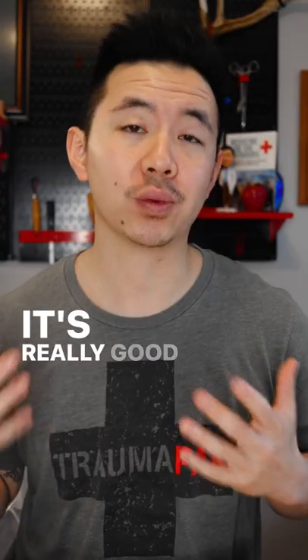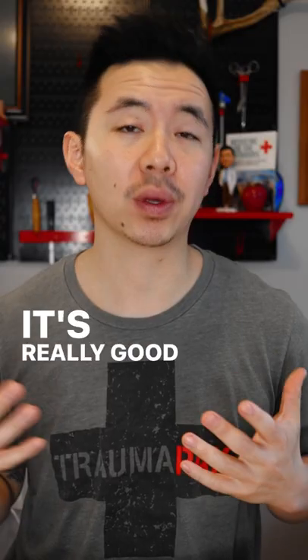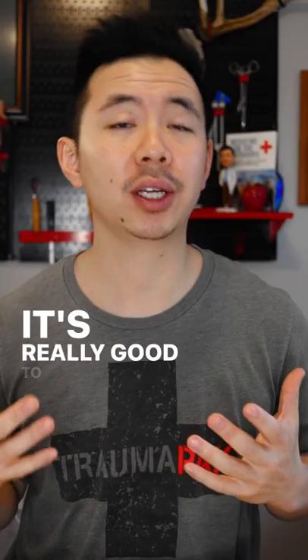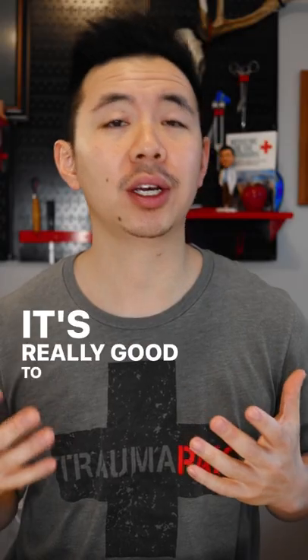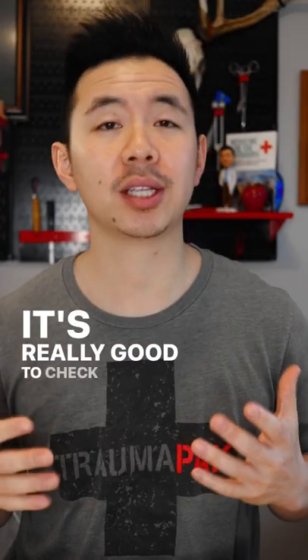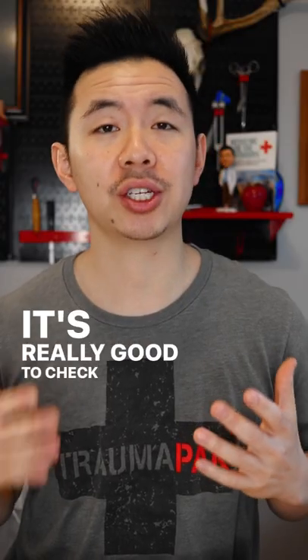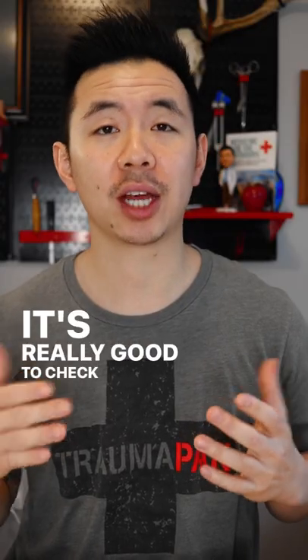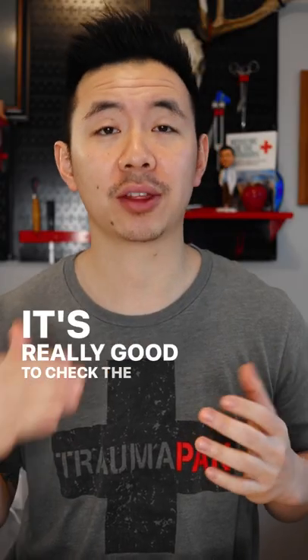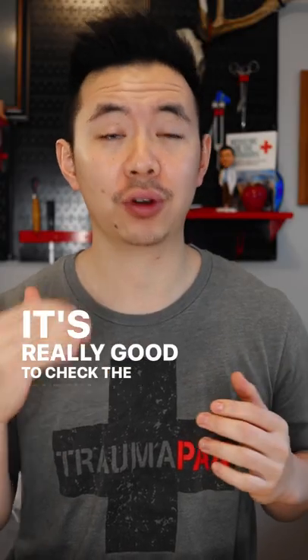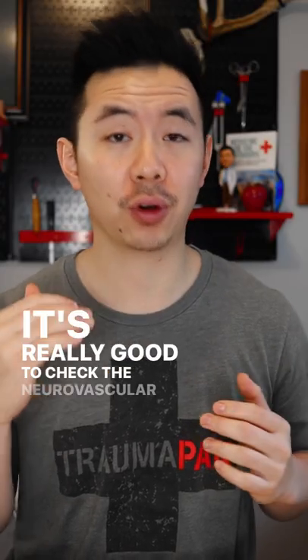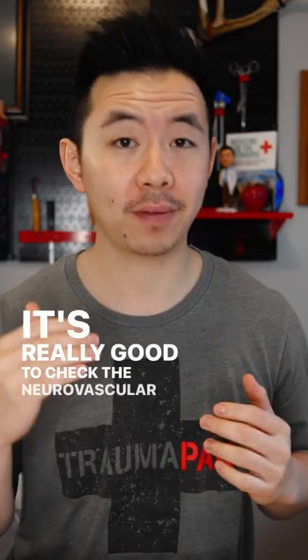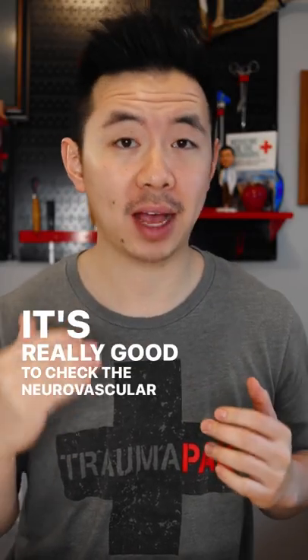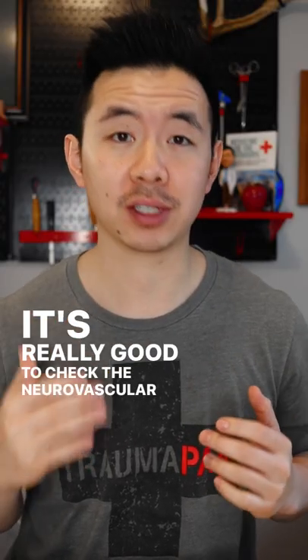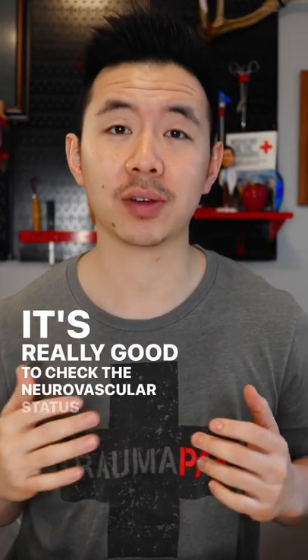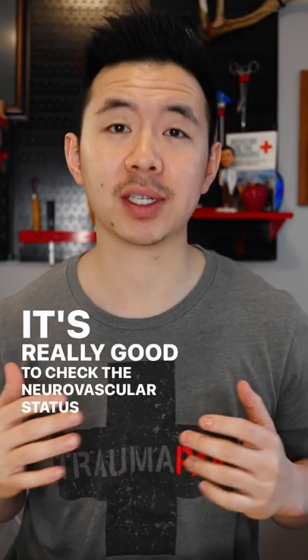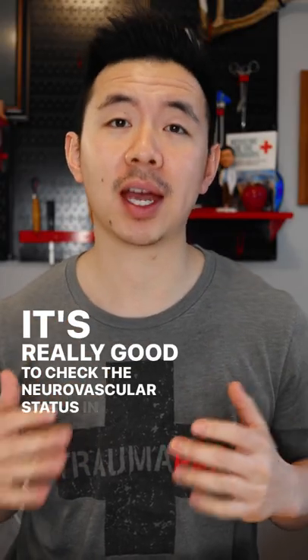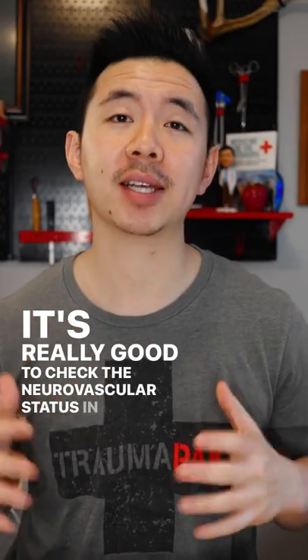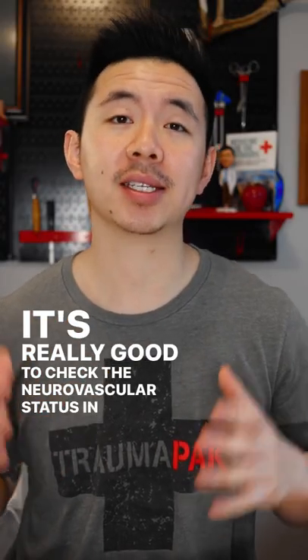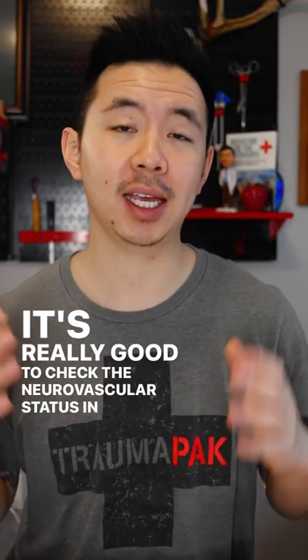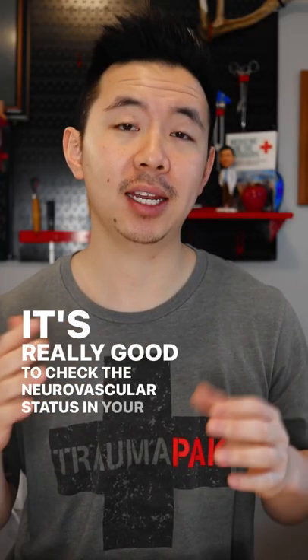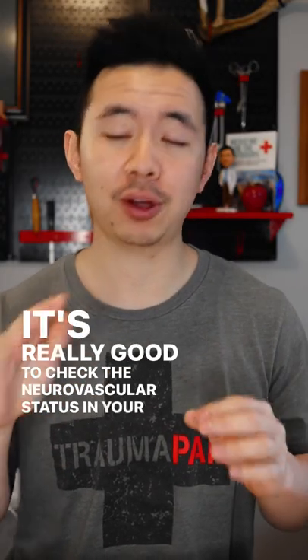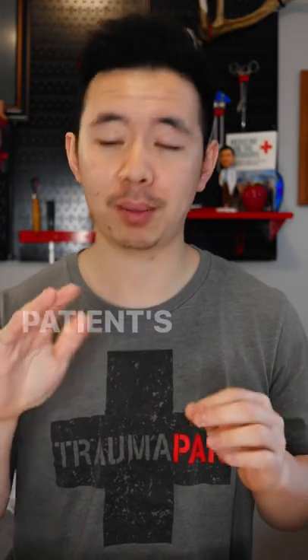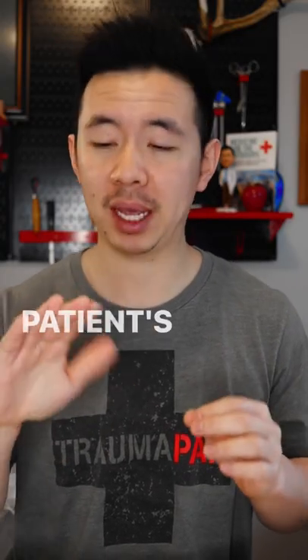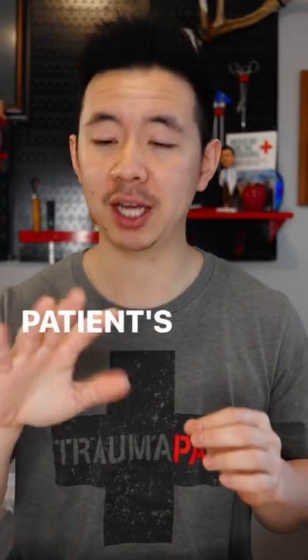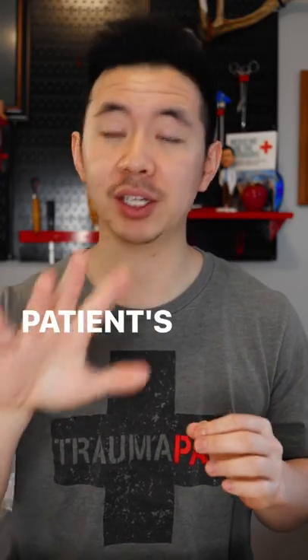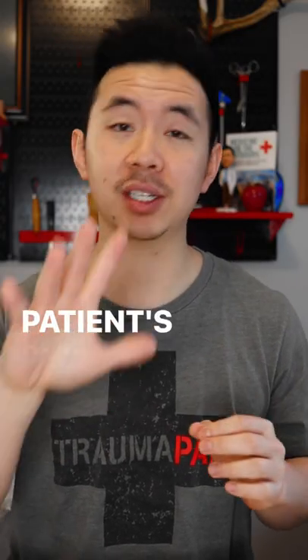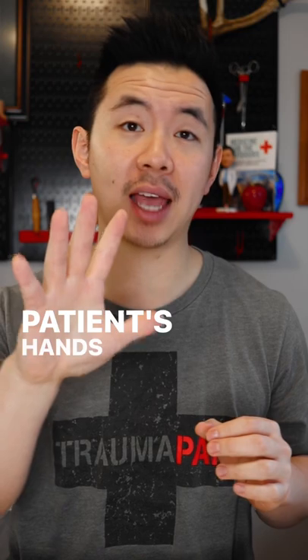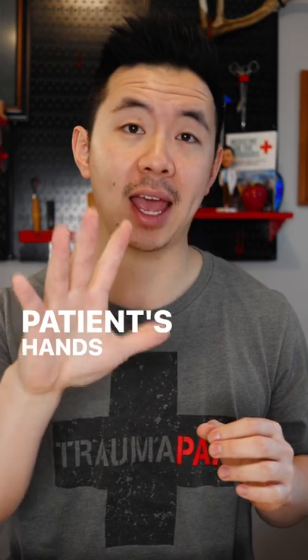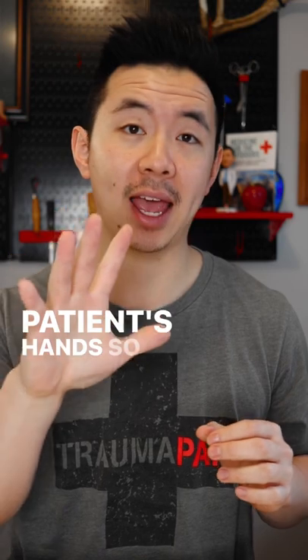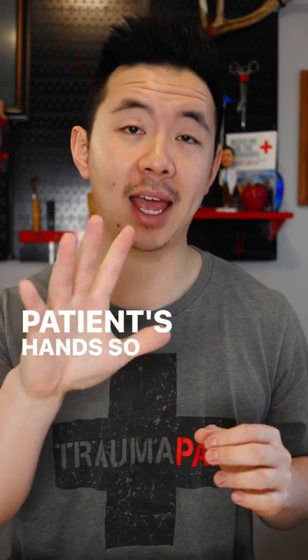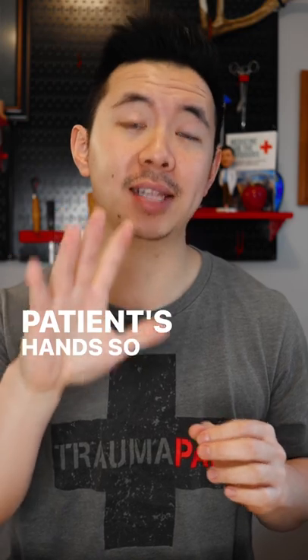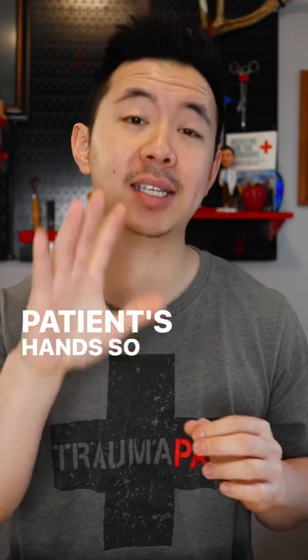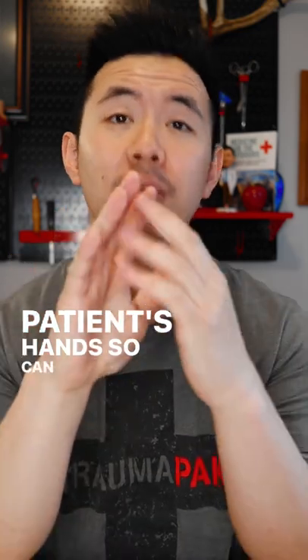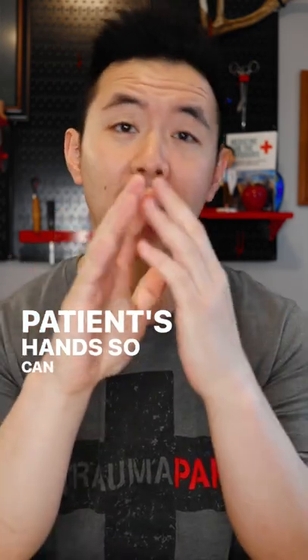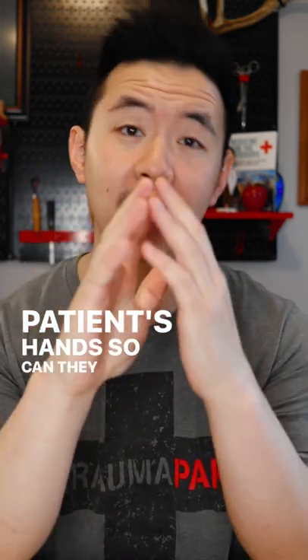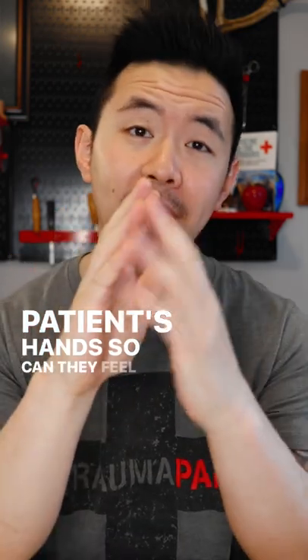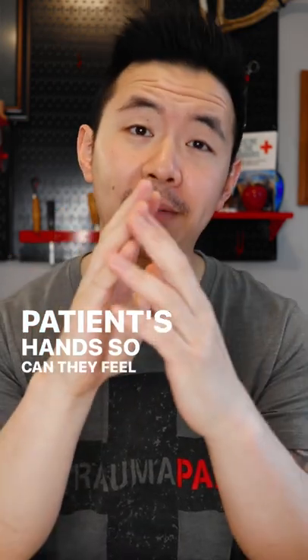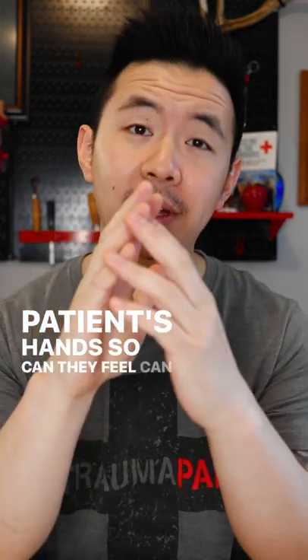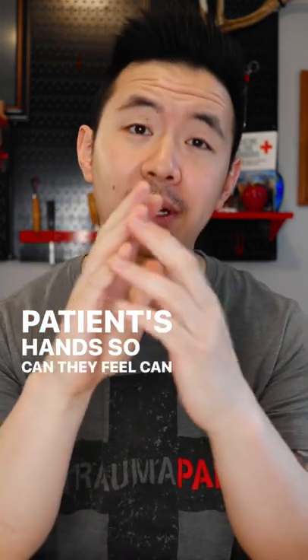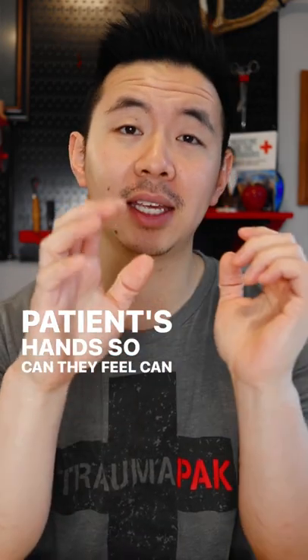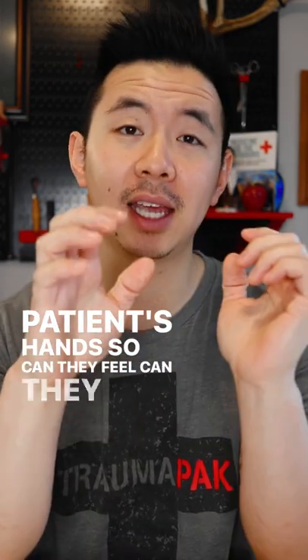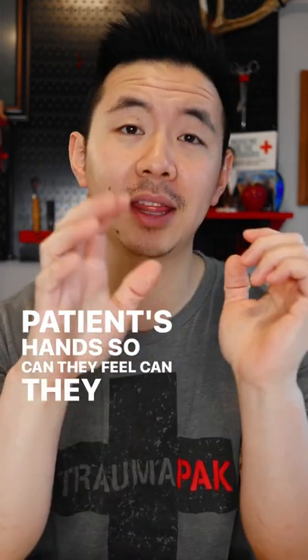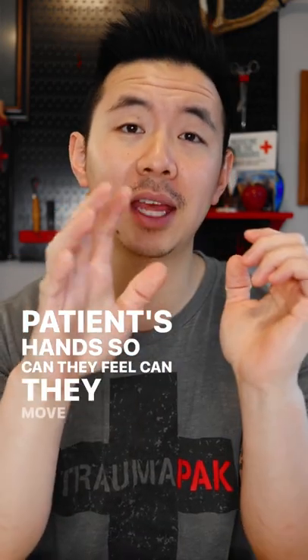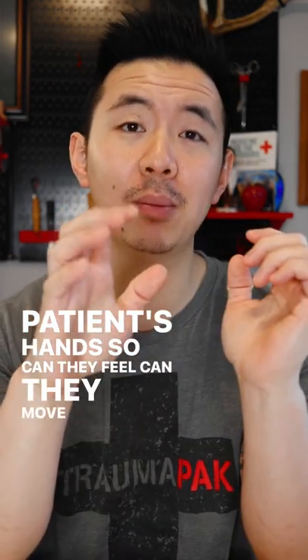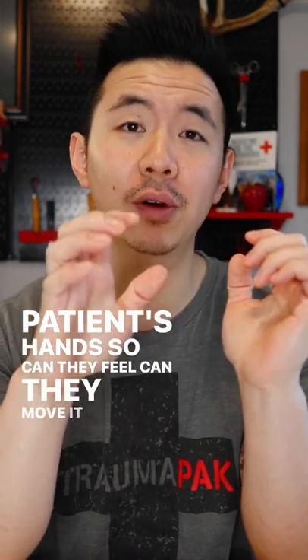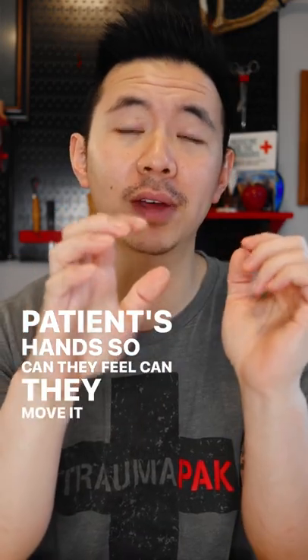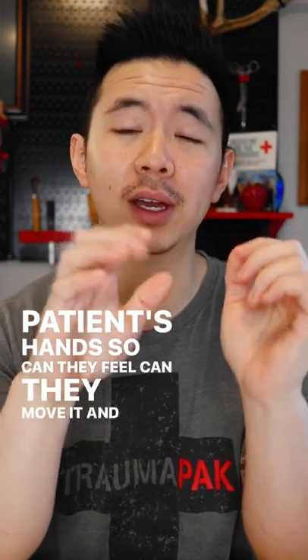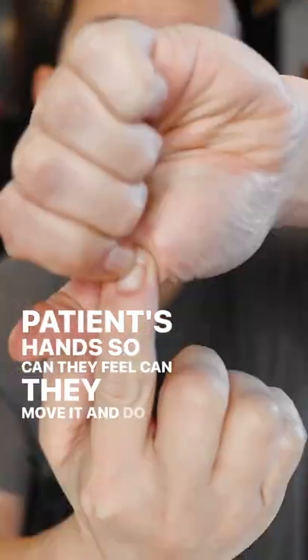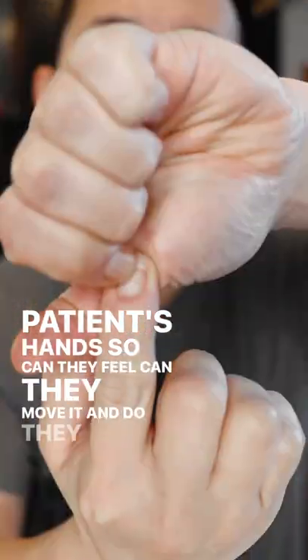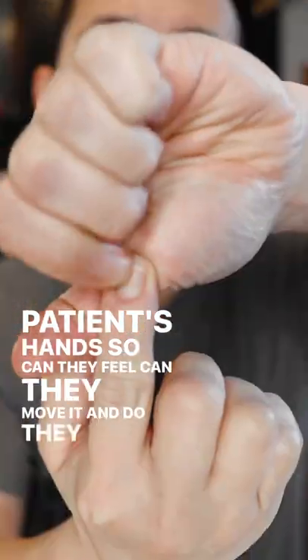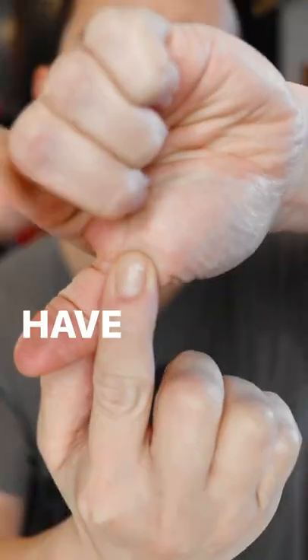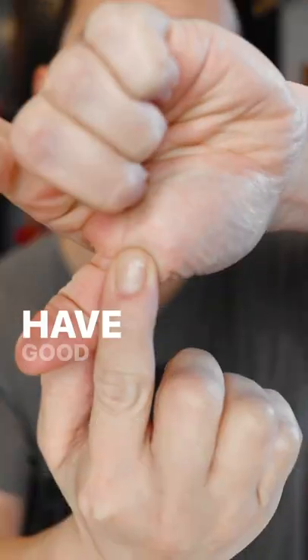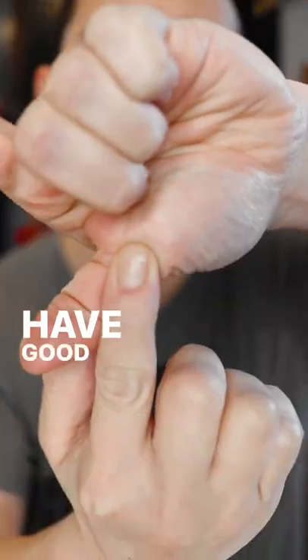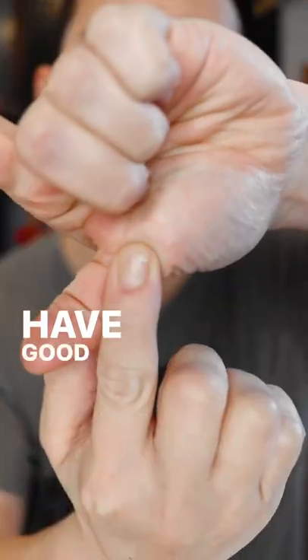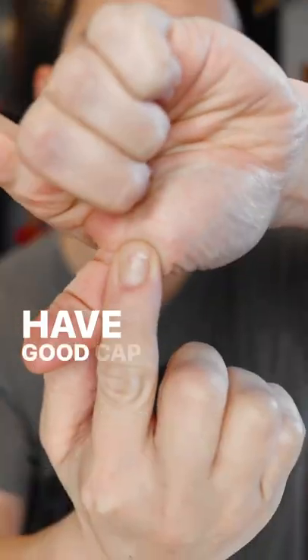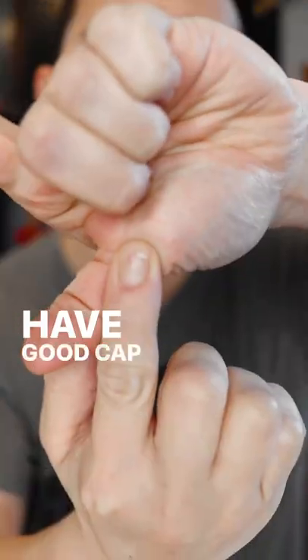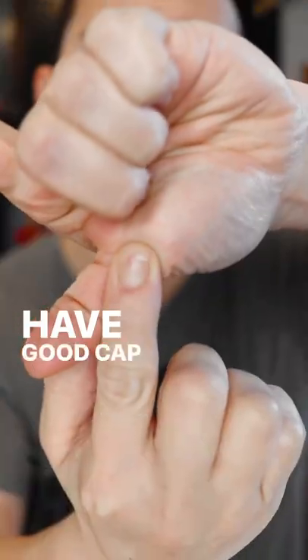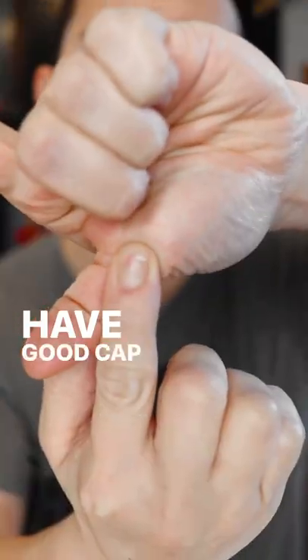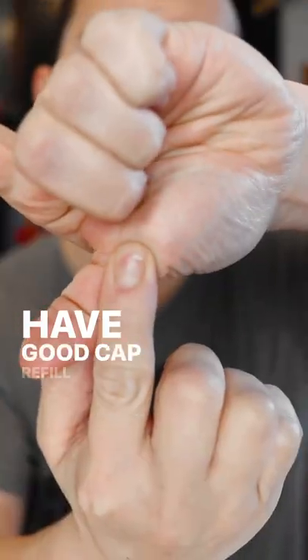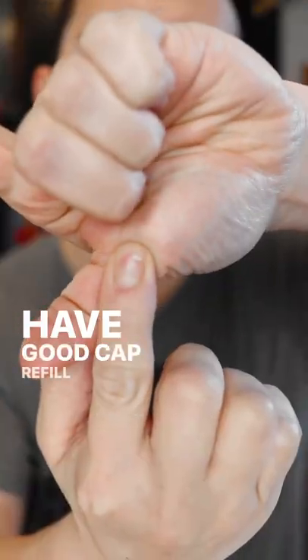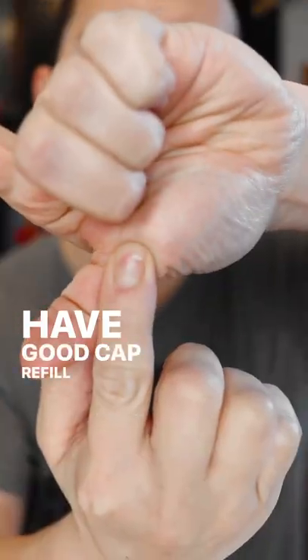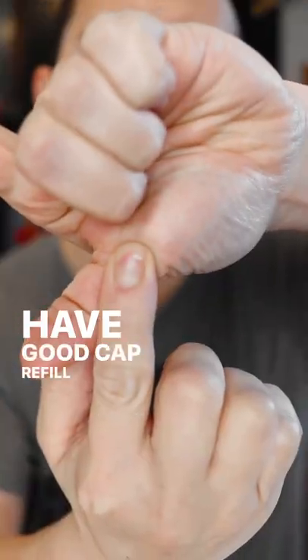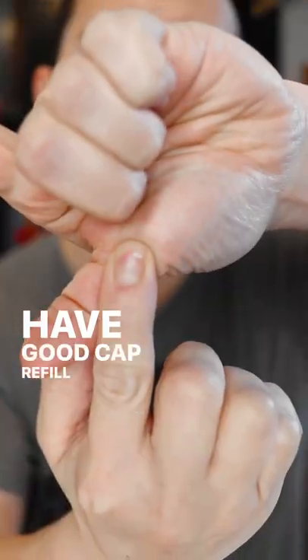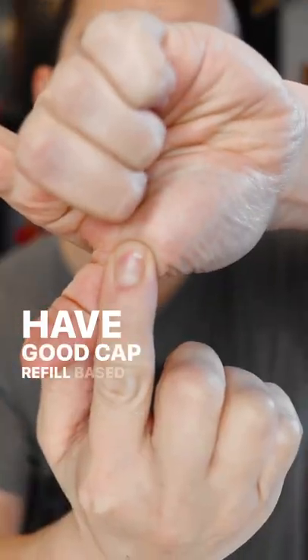It's really important to check the neurovascular status of your patient's hand: can they feel it, can they move it, and do they have good cap refill?